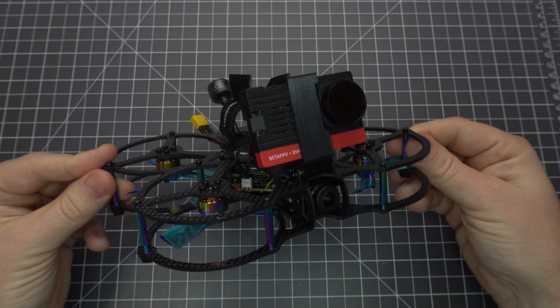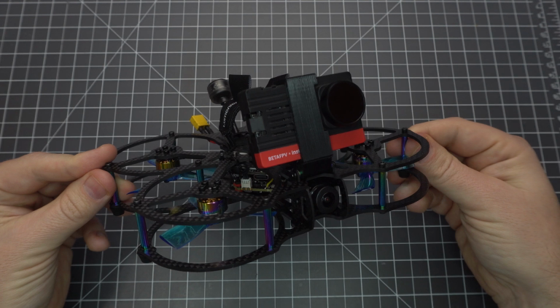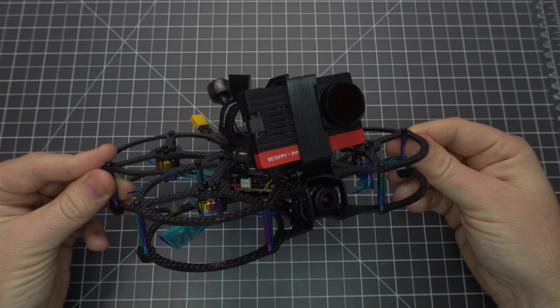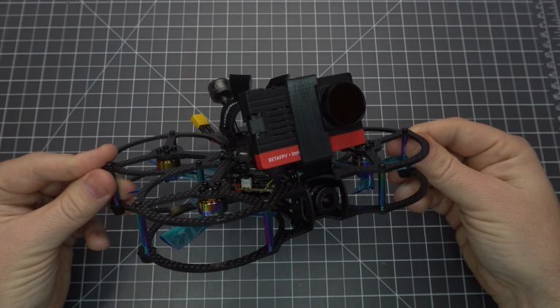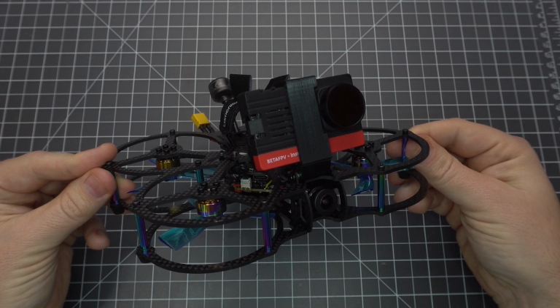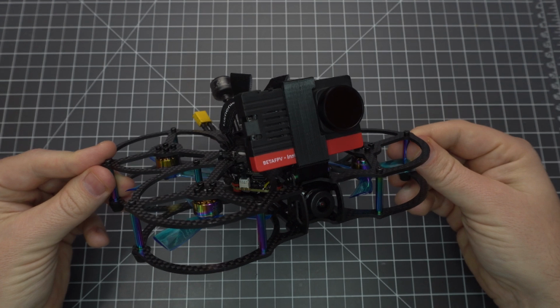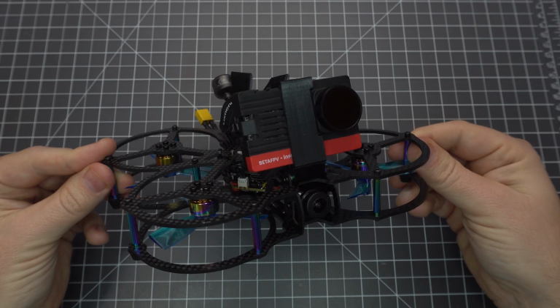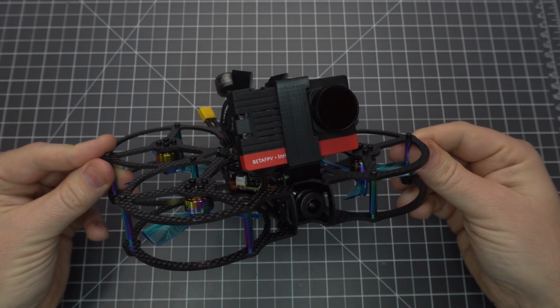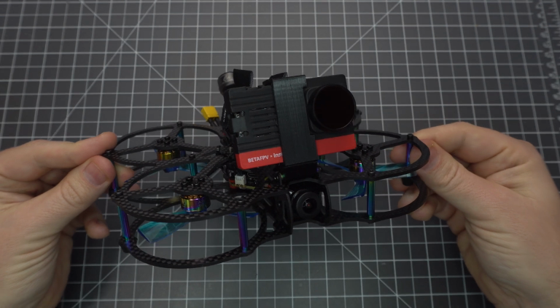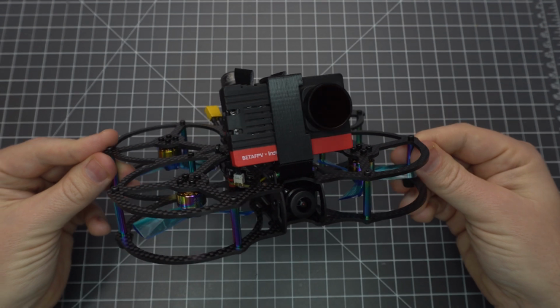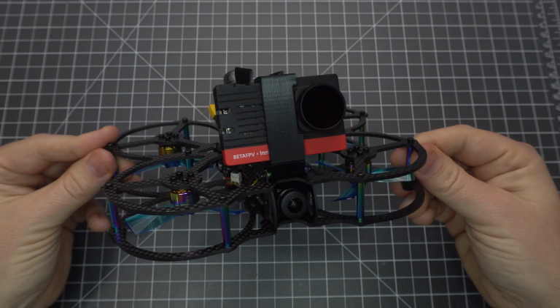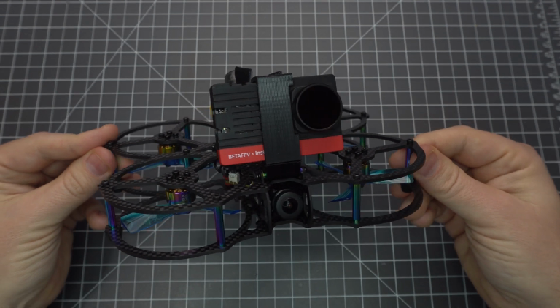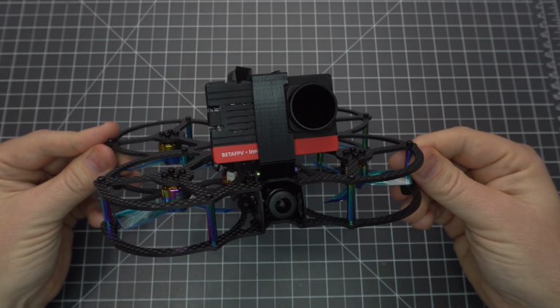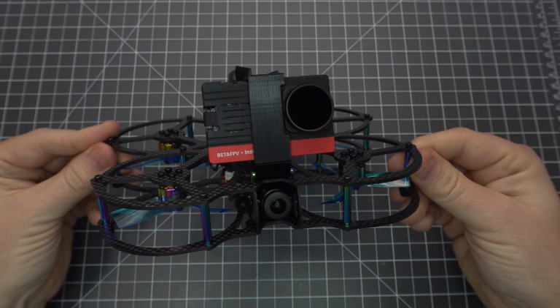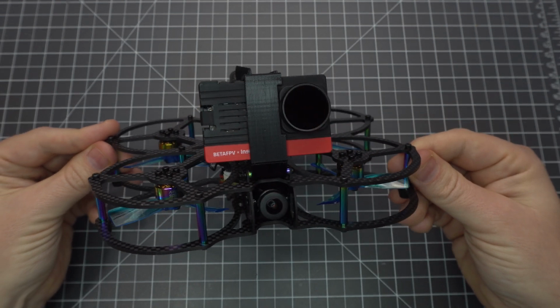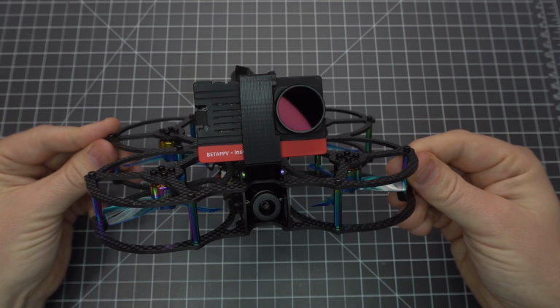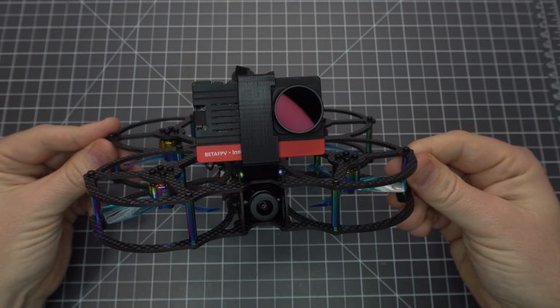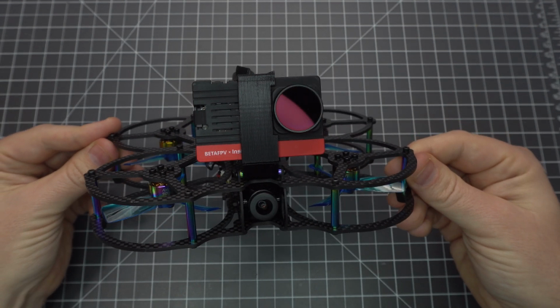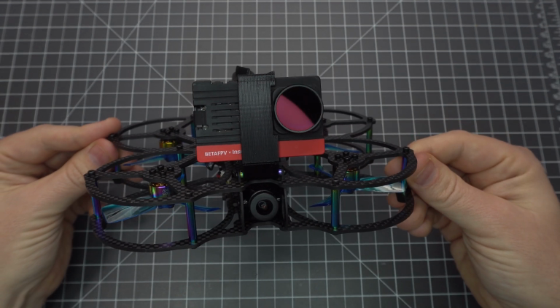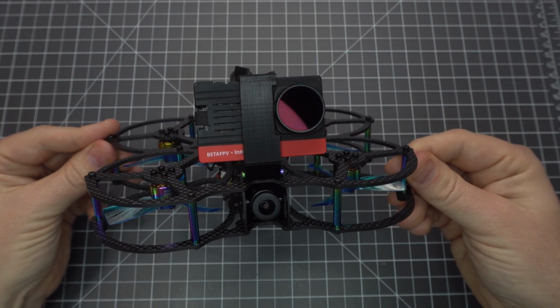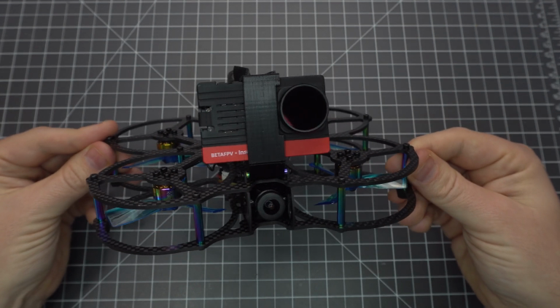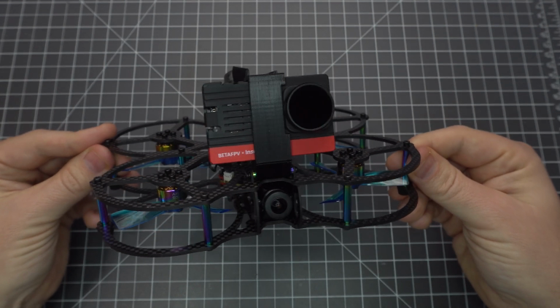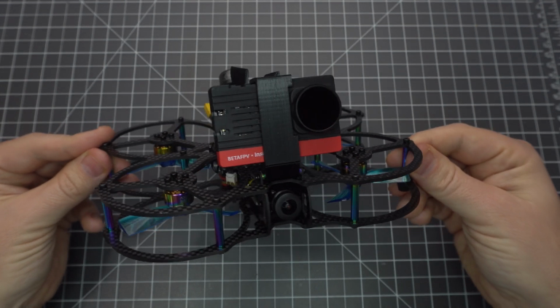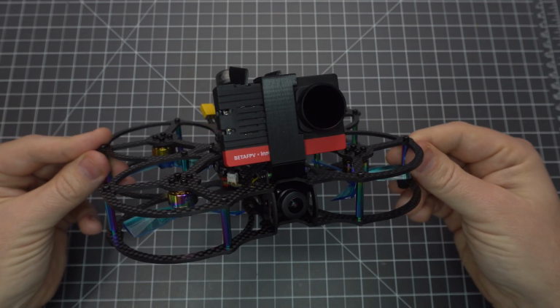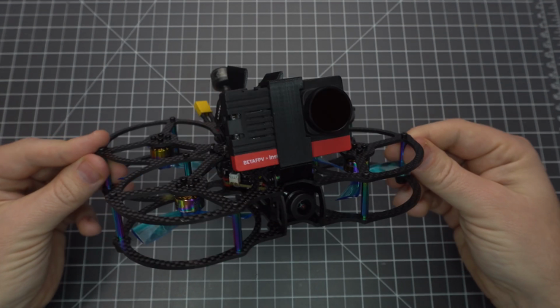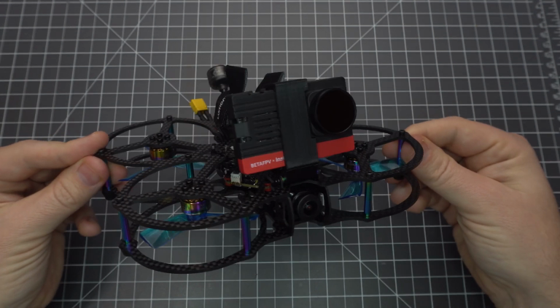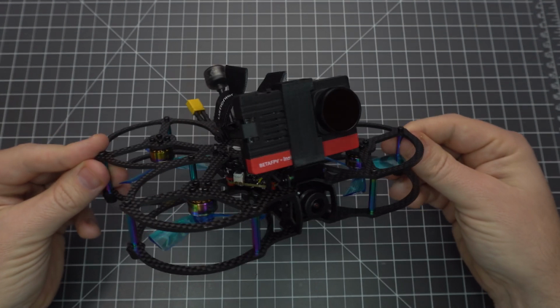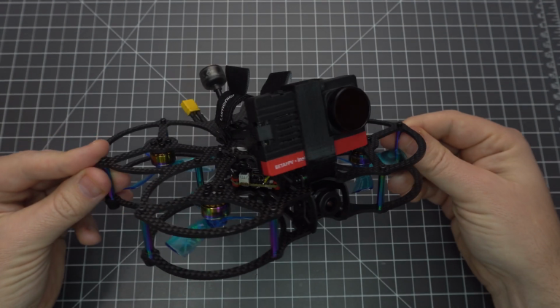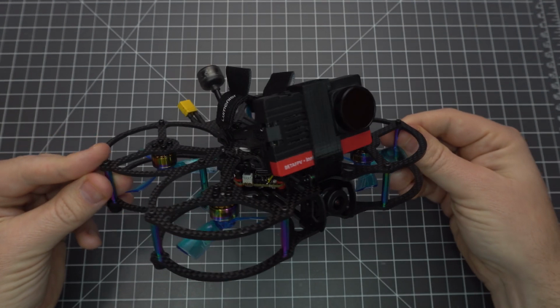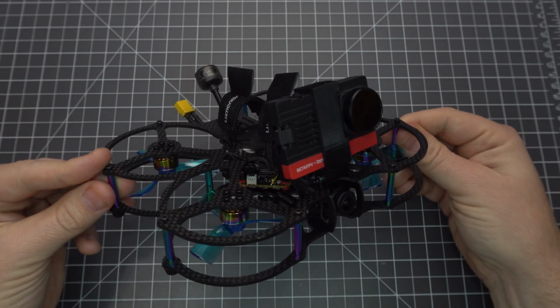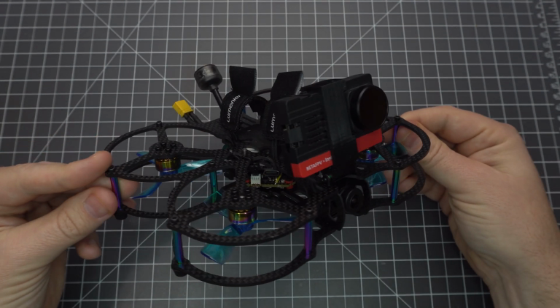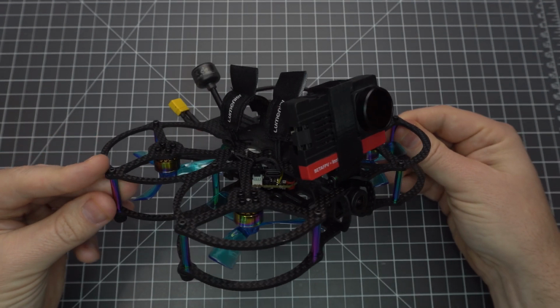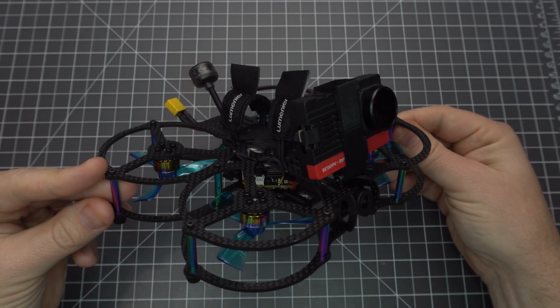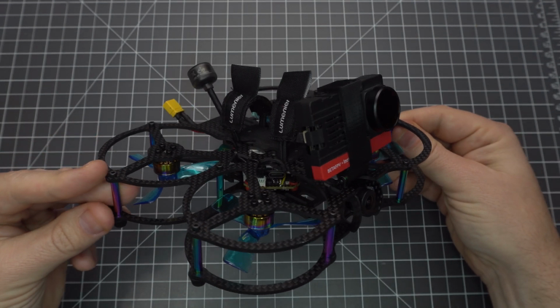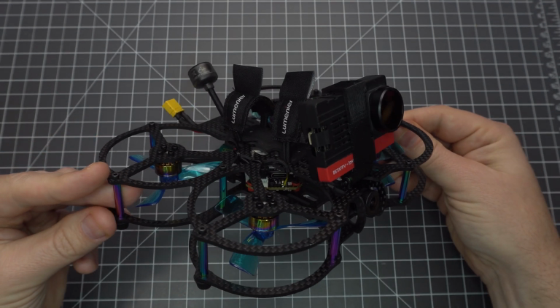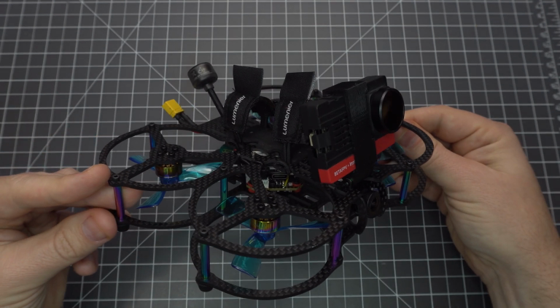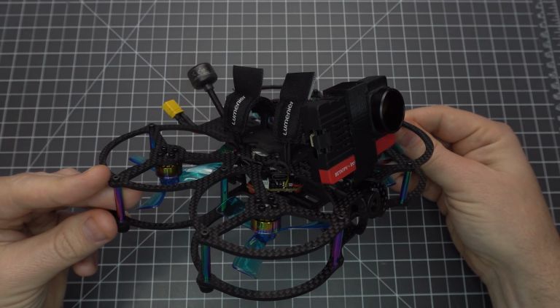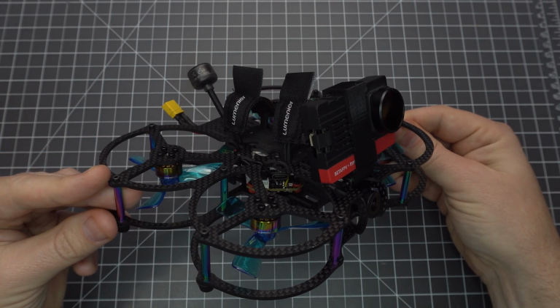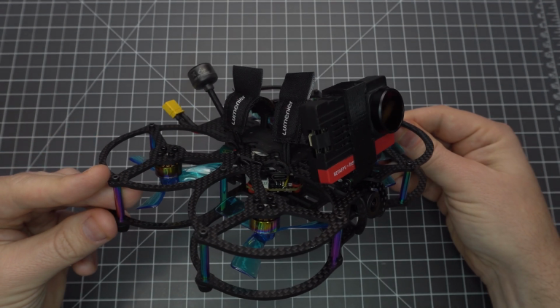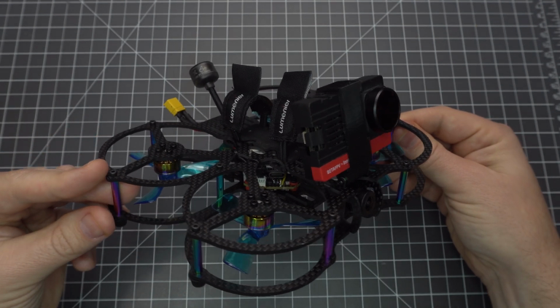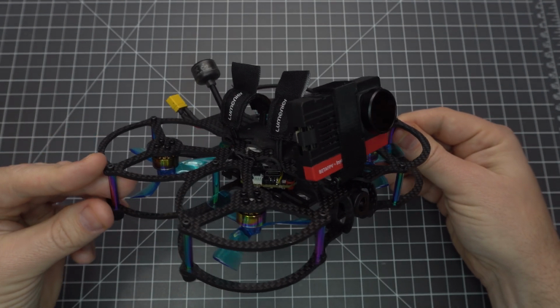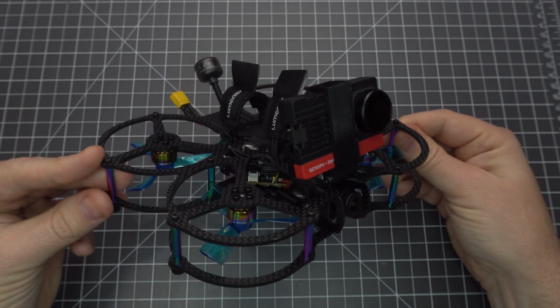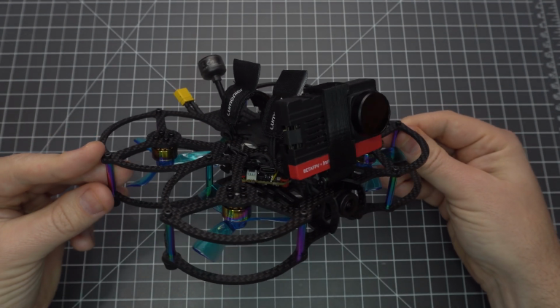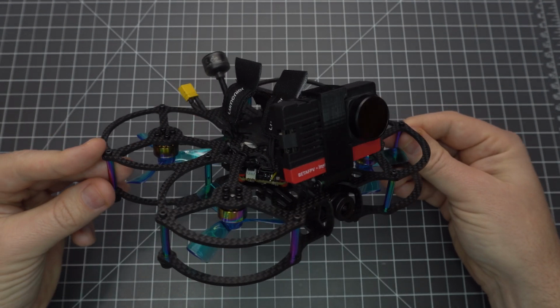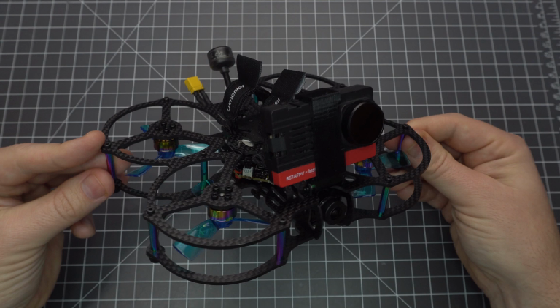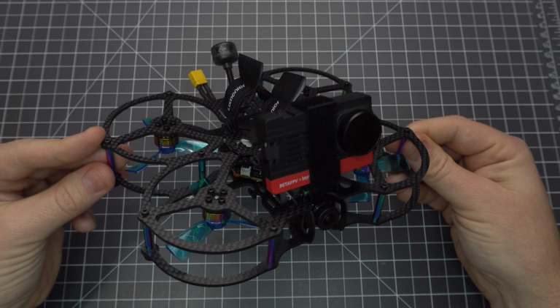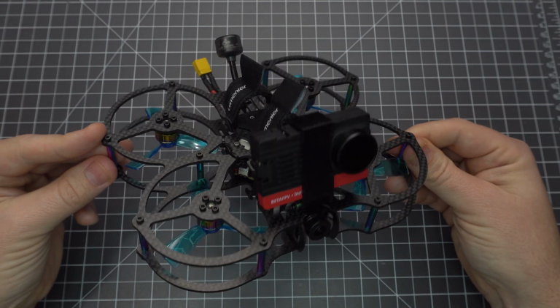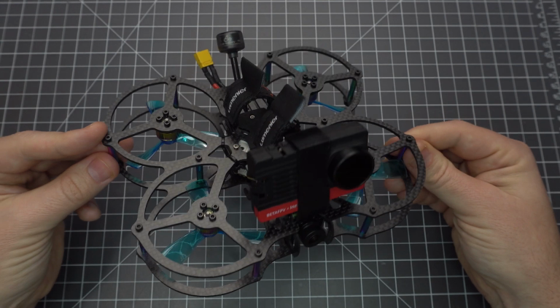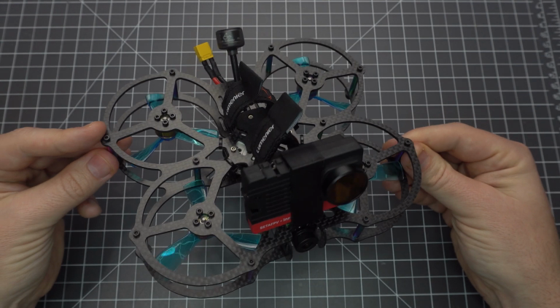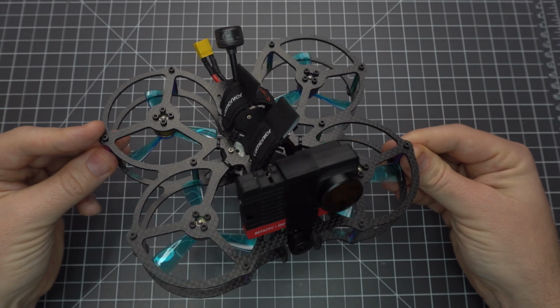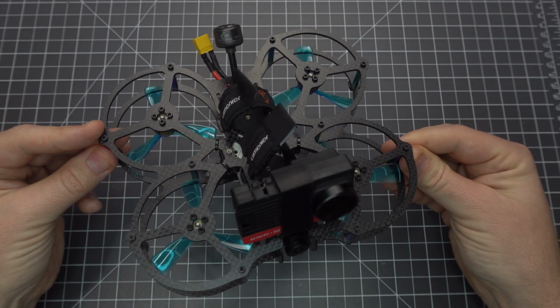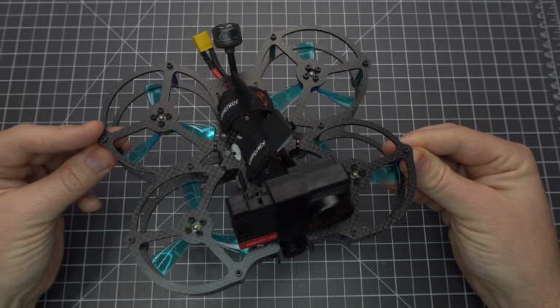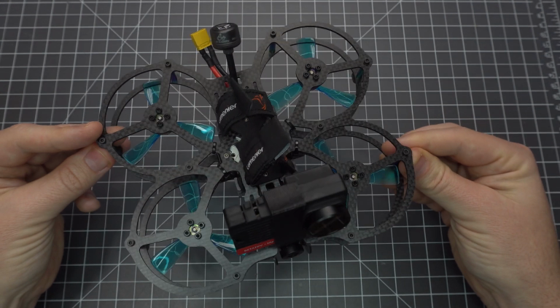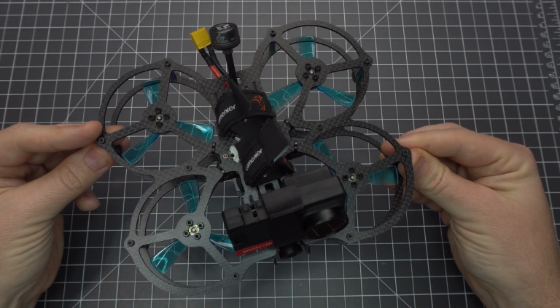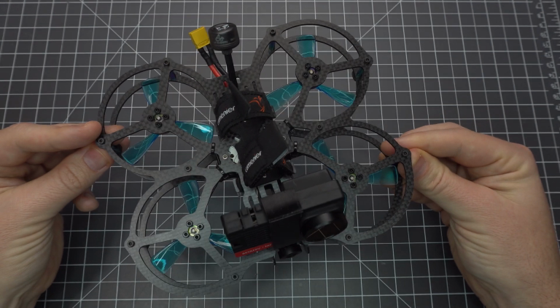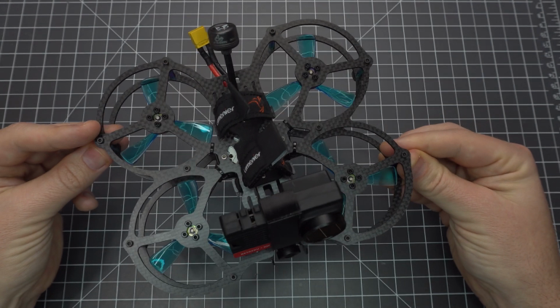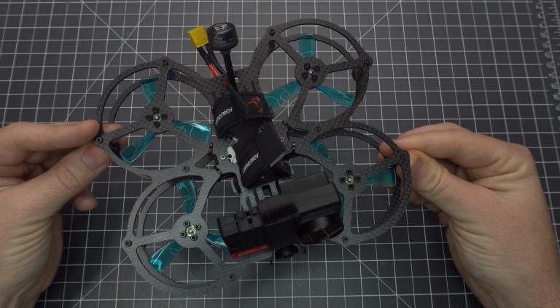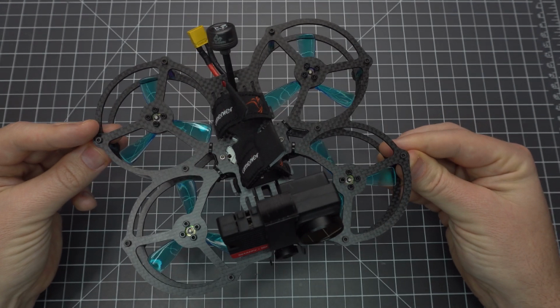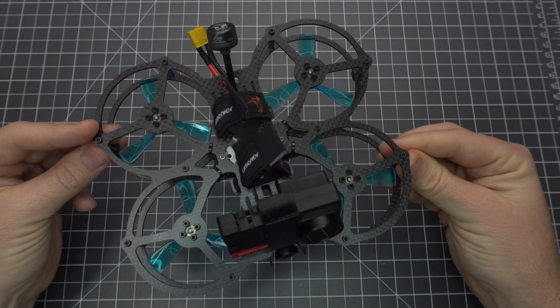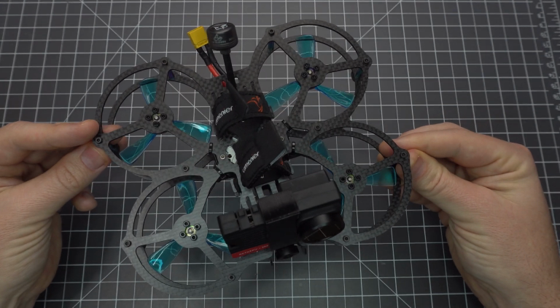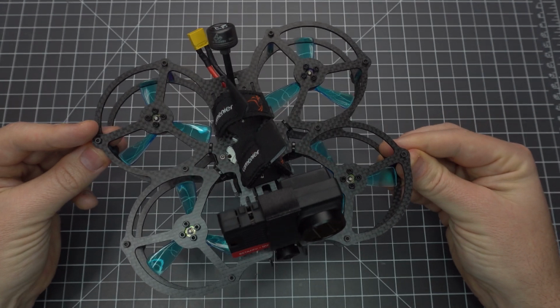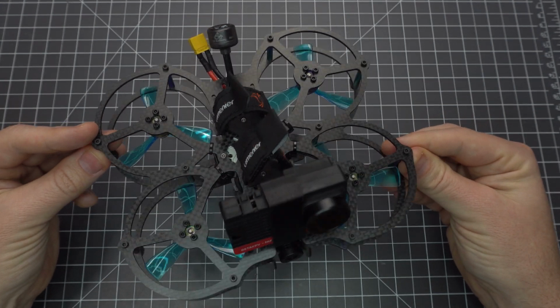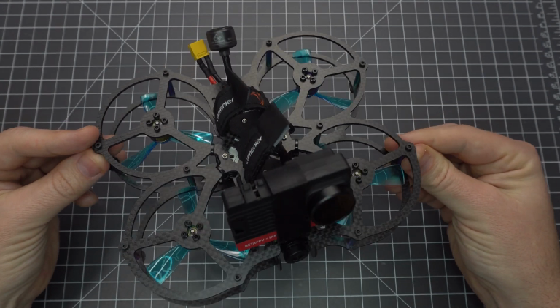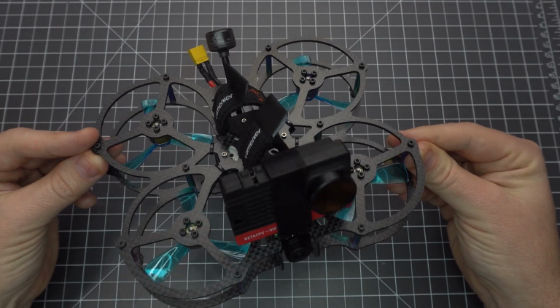In this video, I'll show you how to build this micro-cinematic drone. It's called the QAV Cine Freibot Edition, and it's small enough to fly indoors.